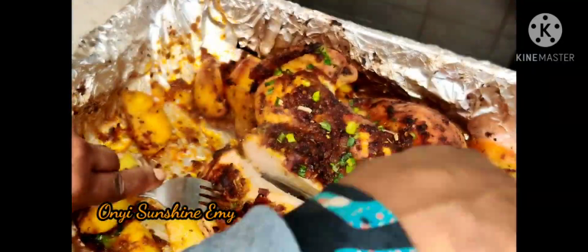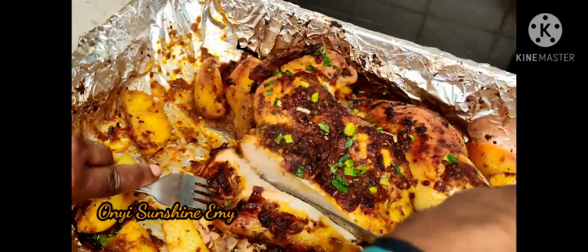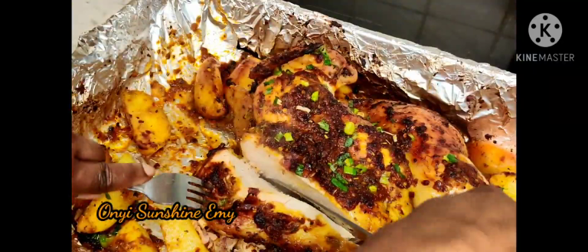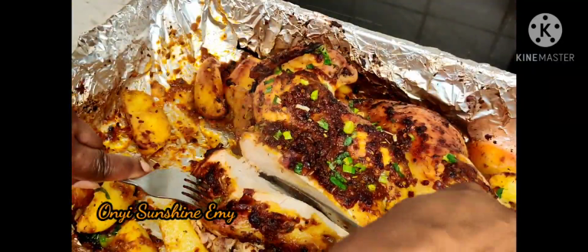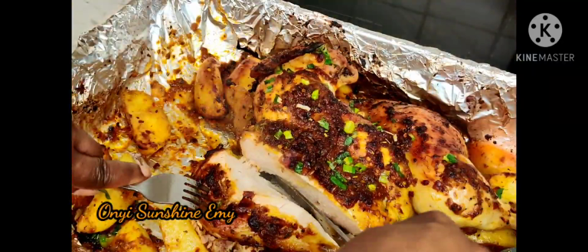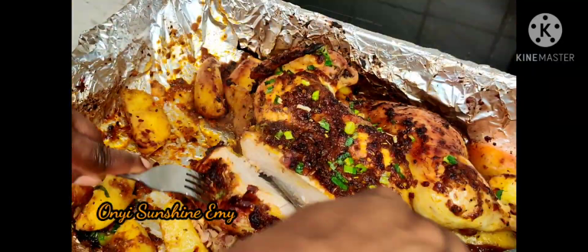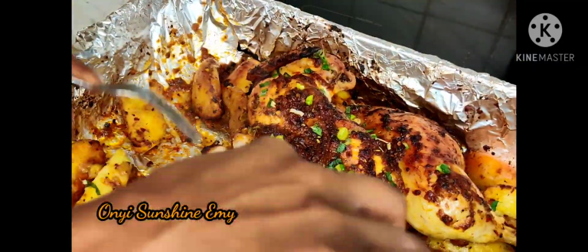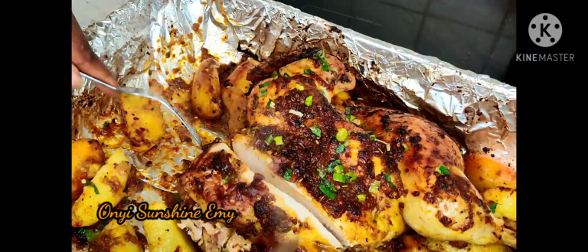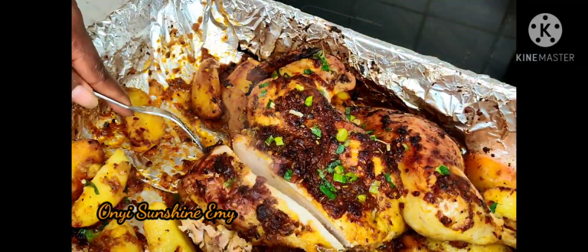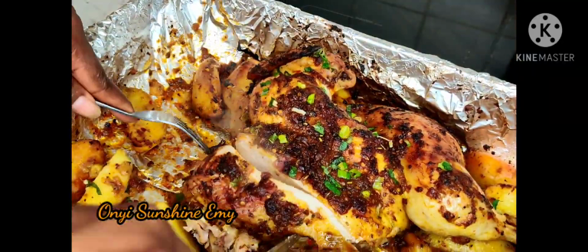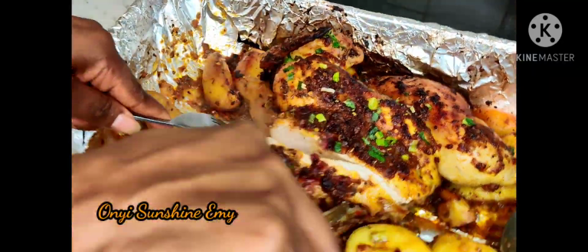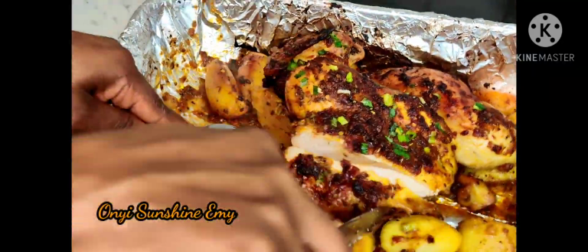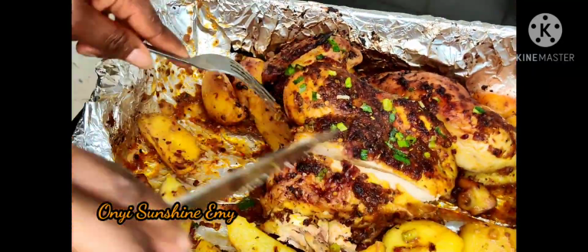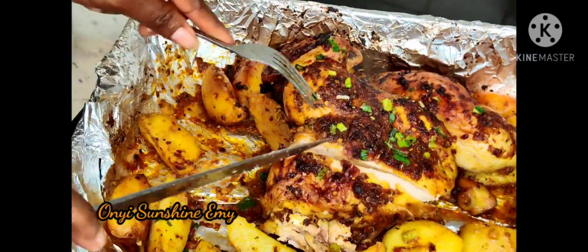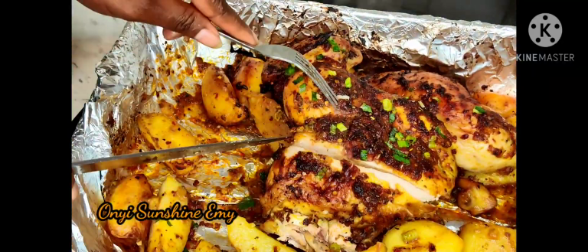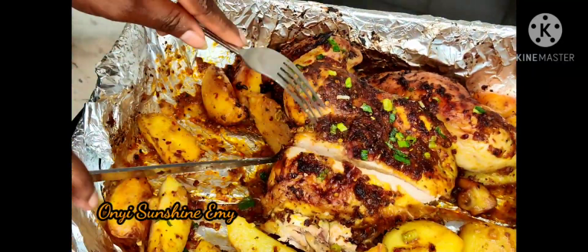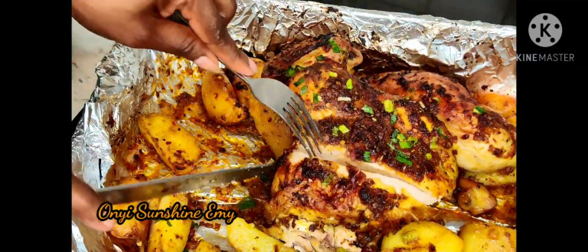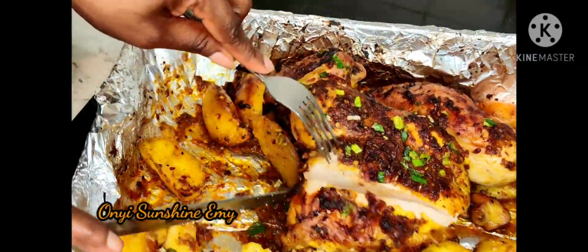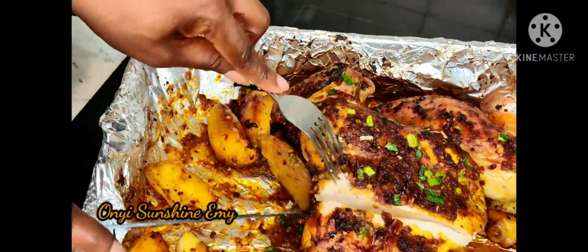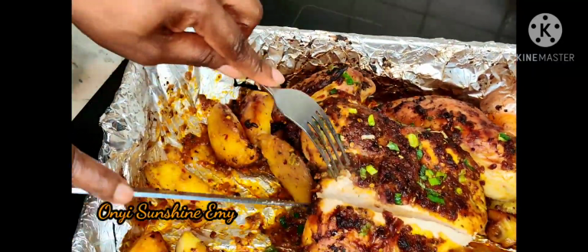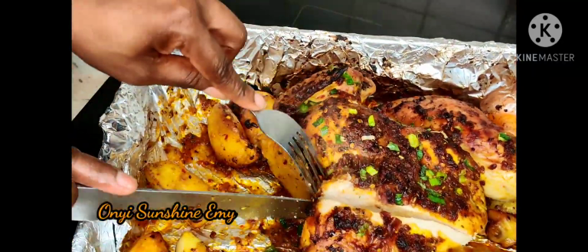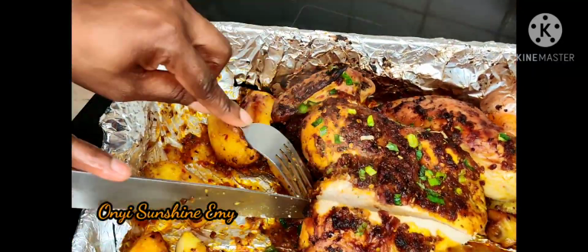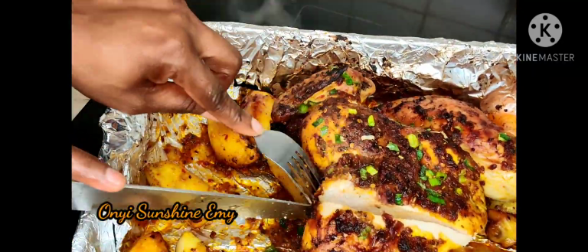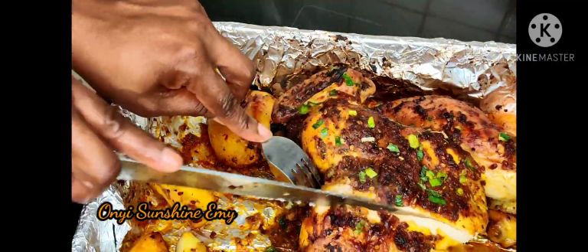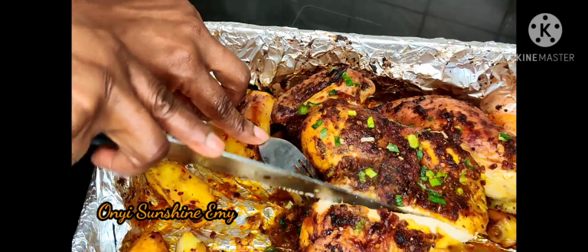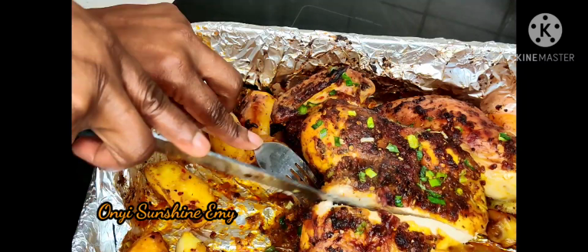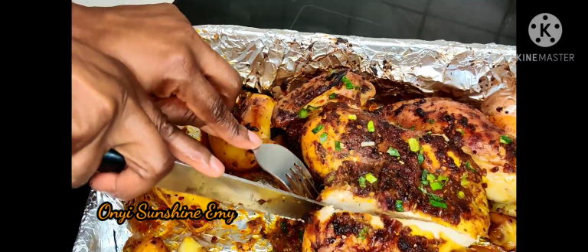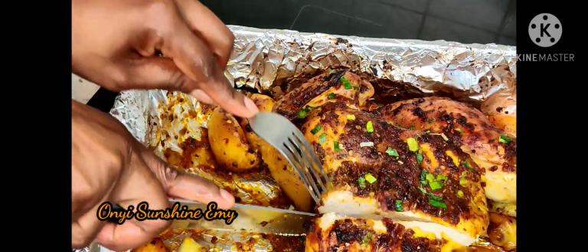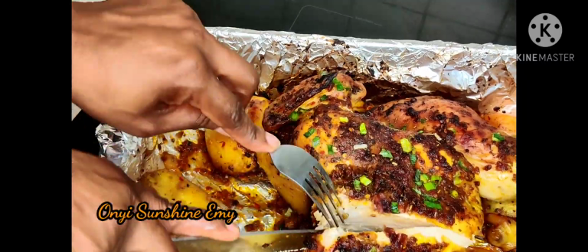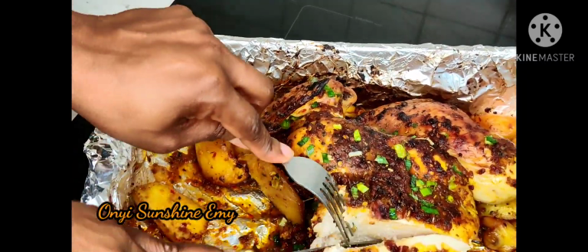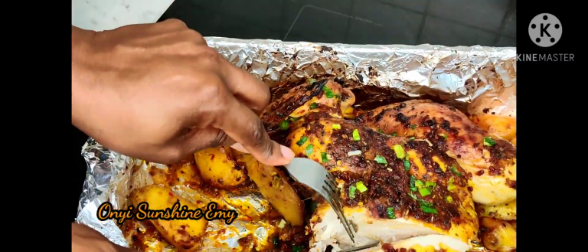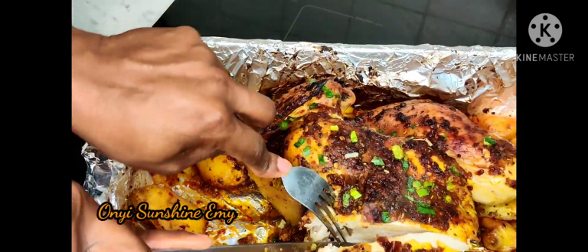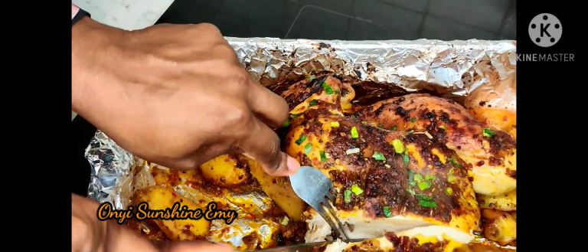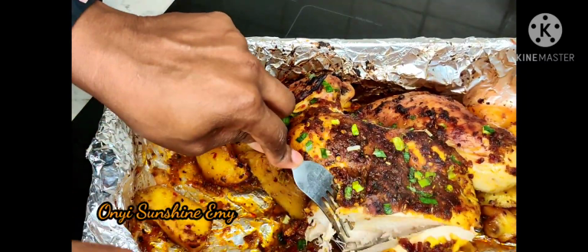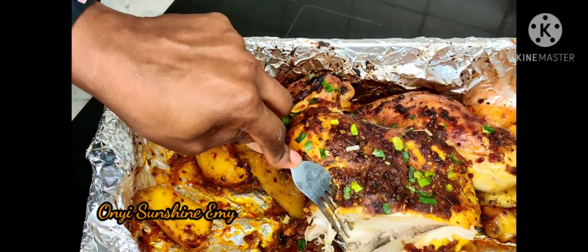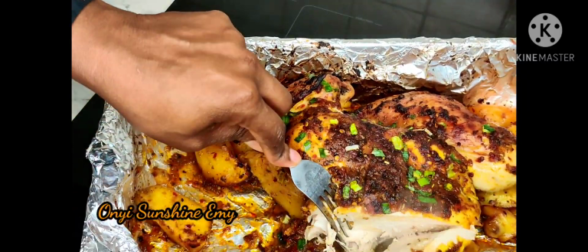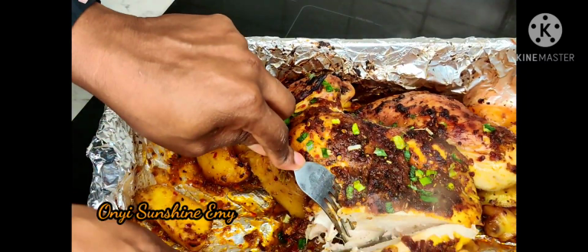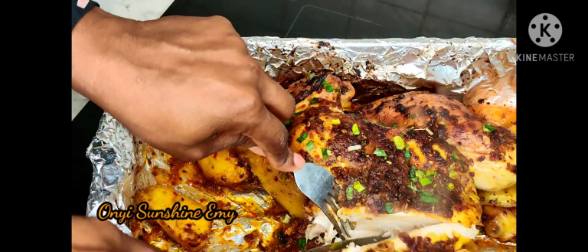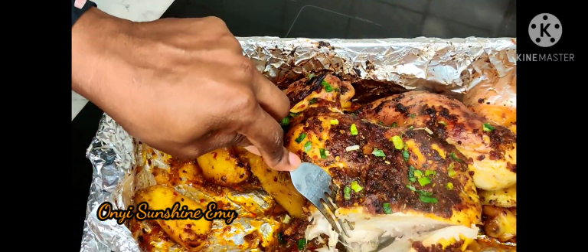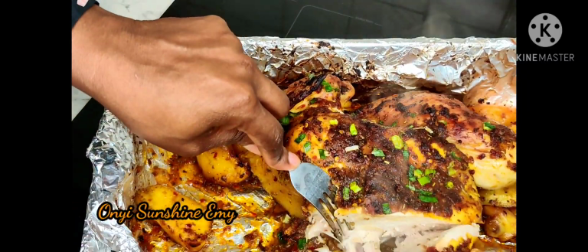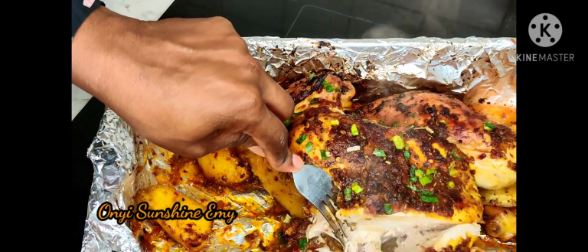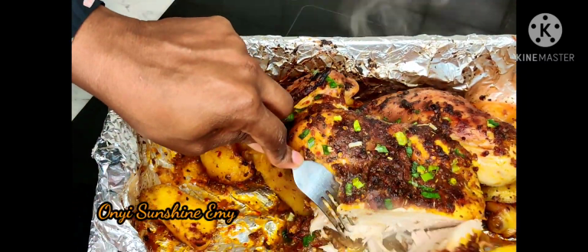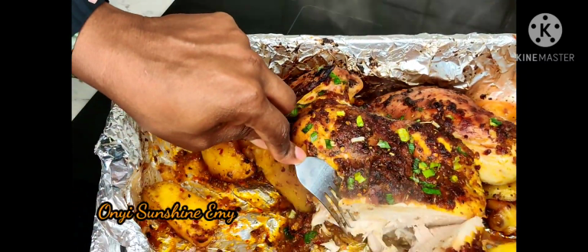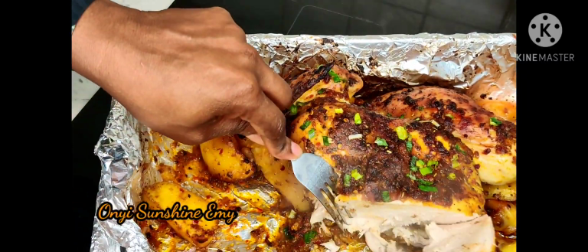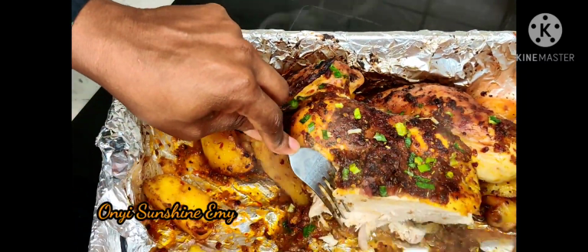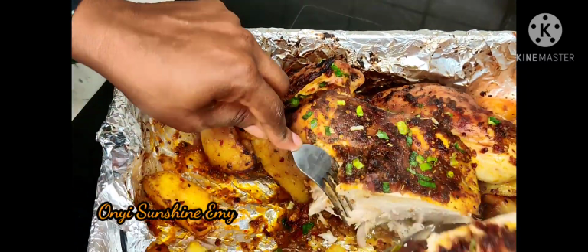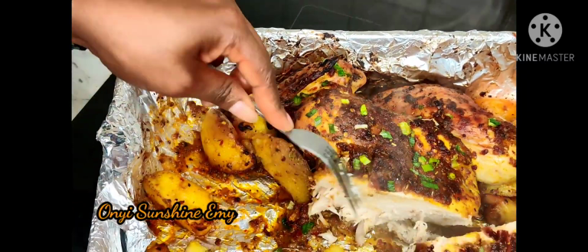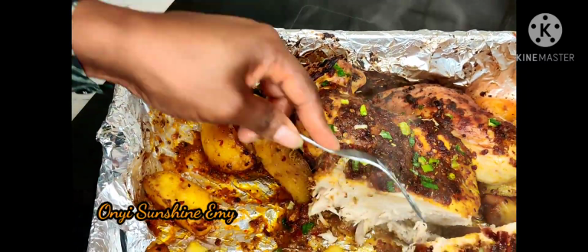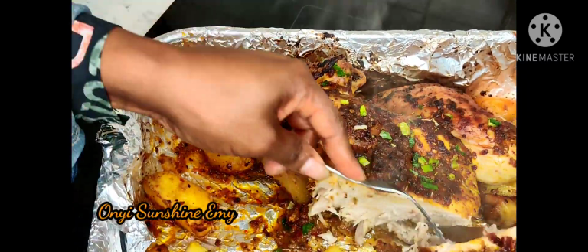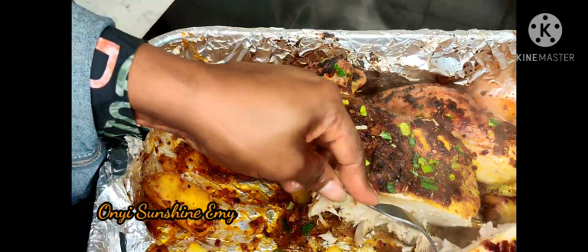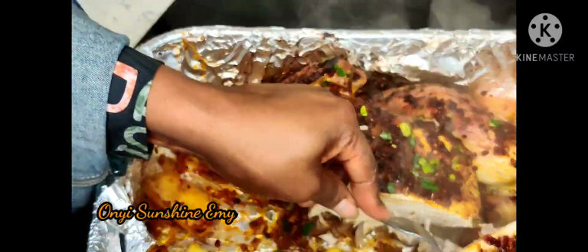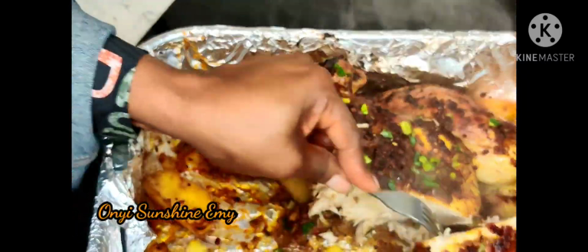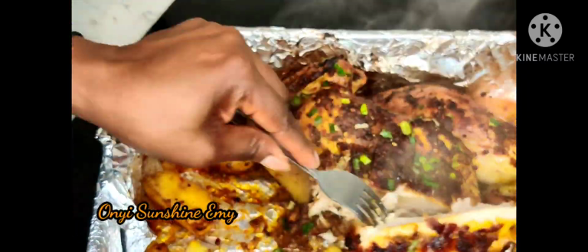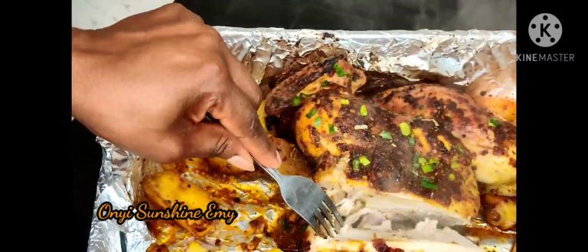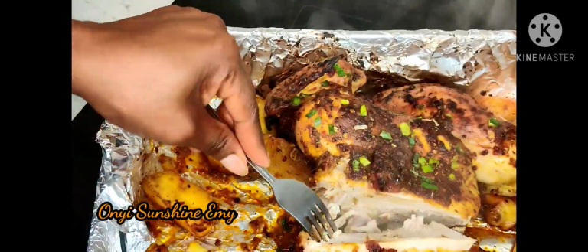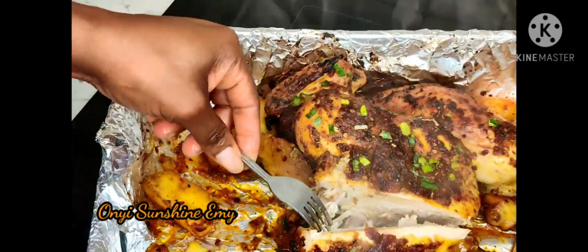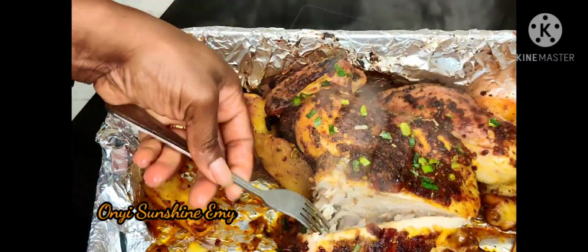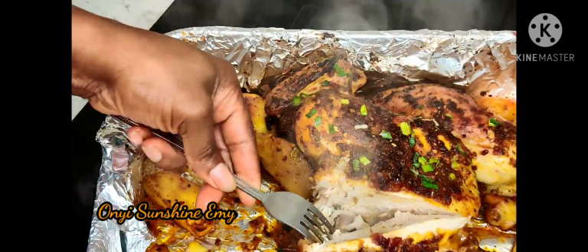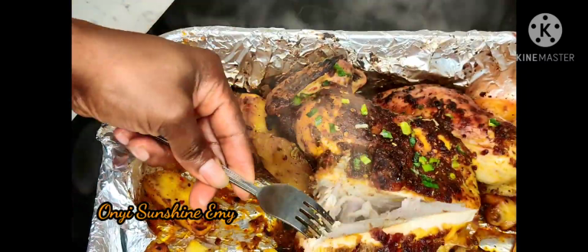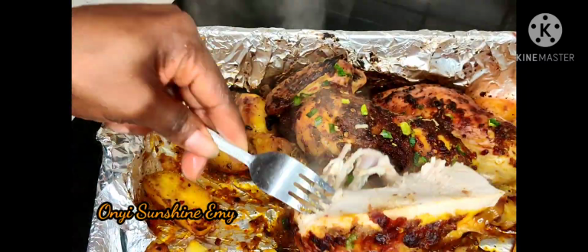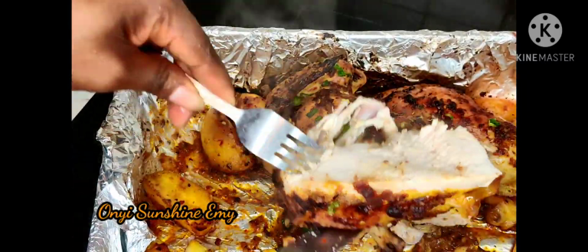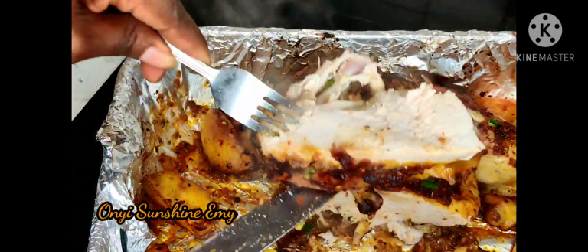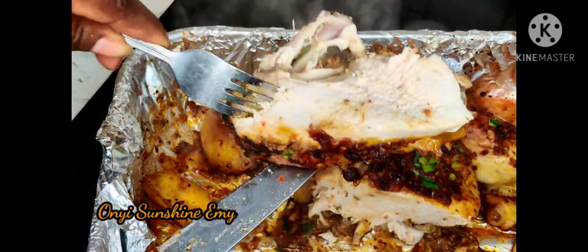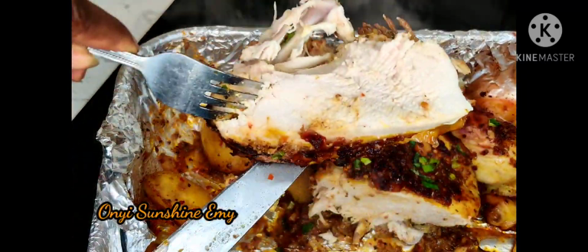We're going to be eating it with our wedges — potato wedges and salad.